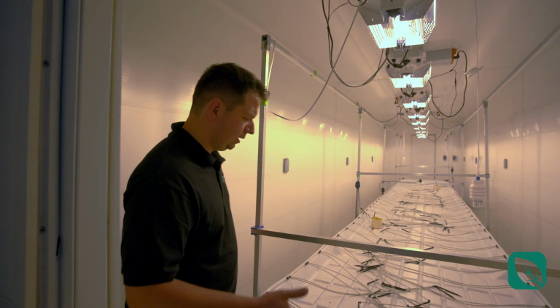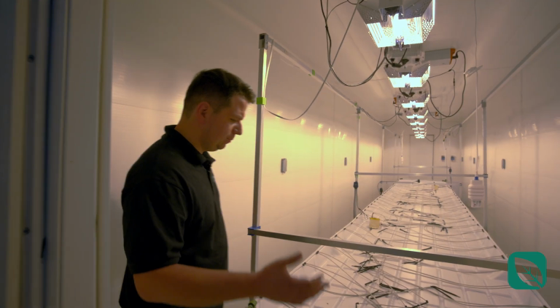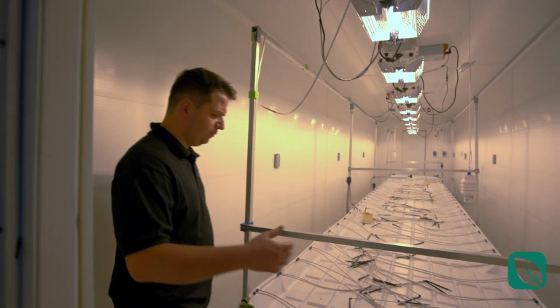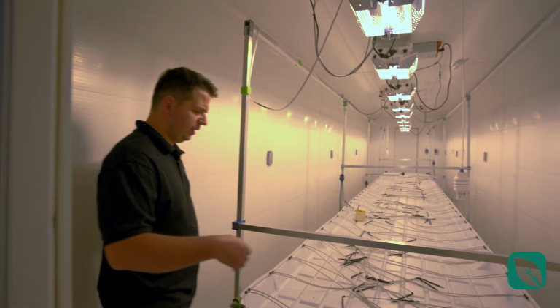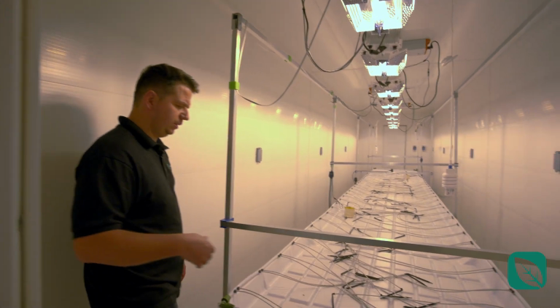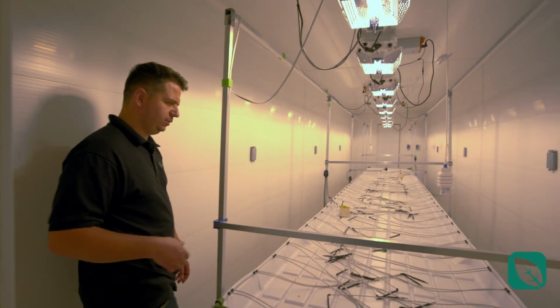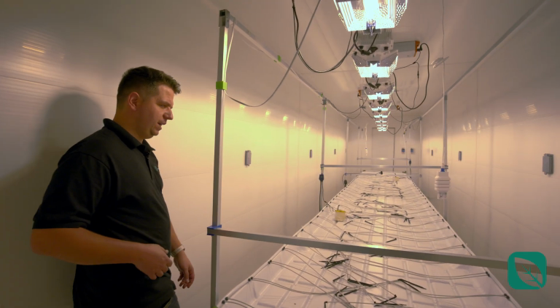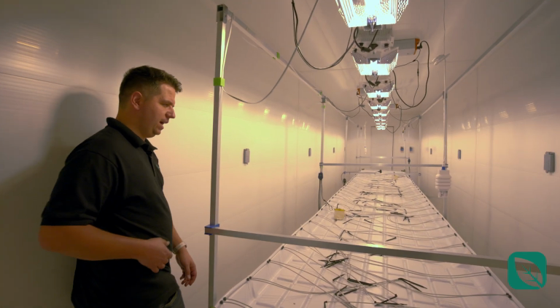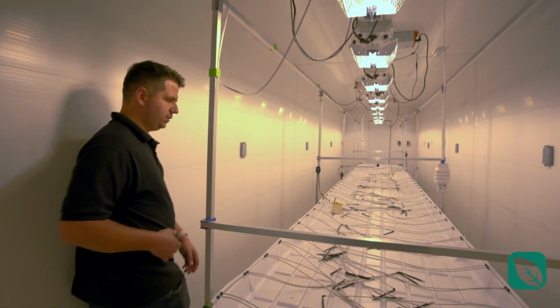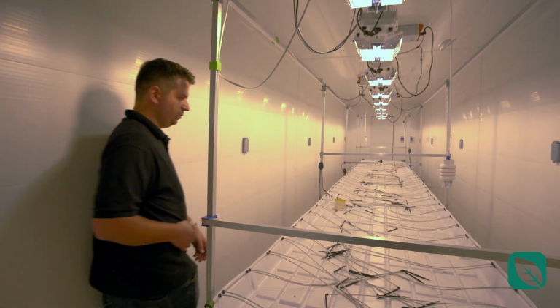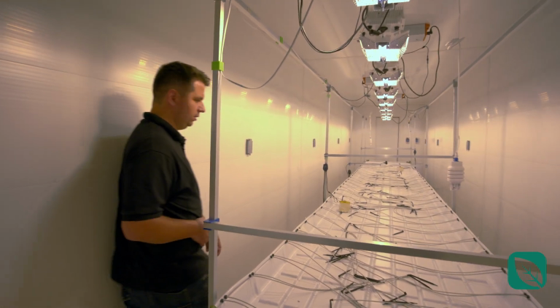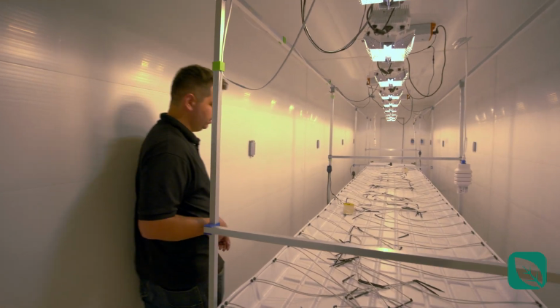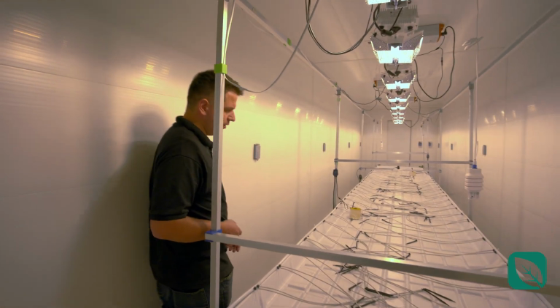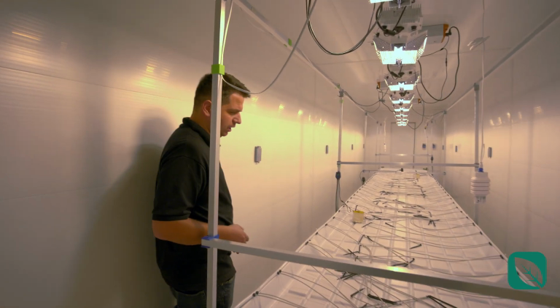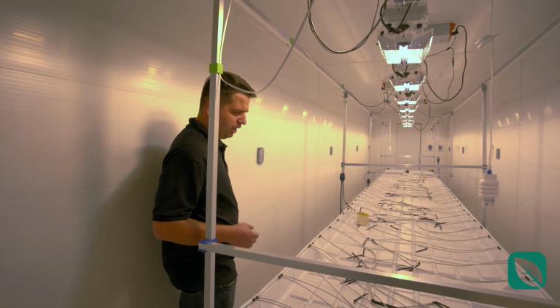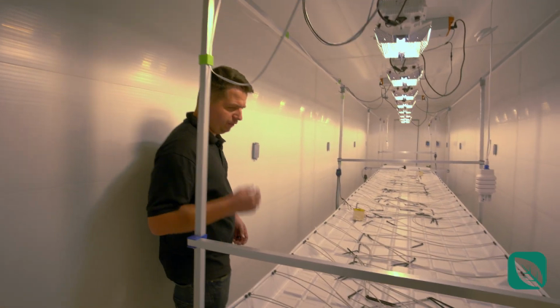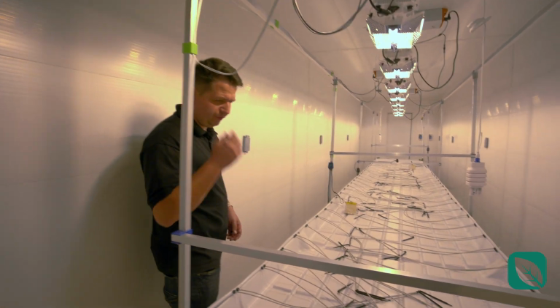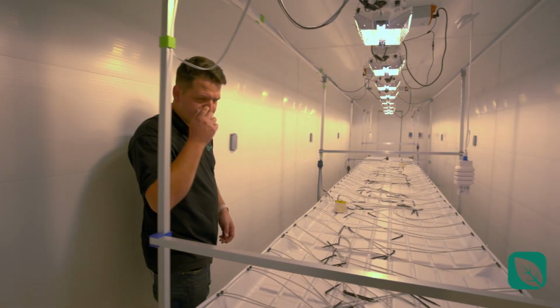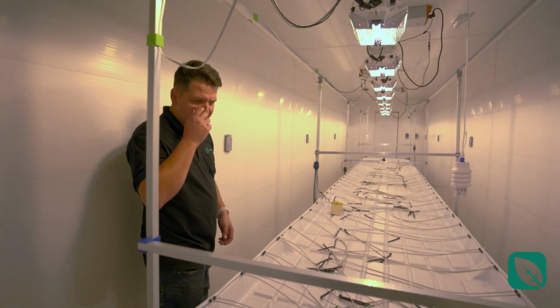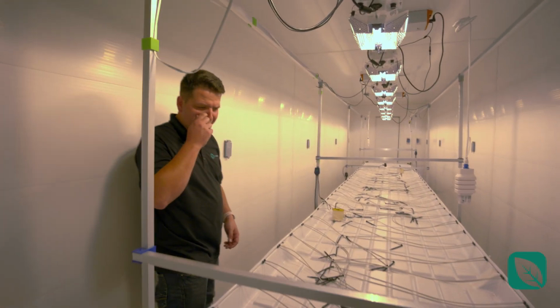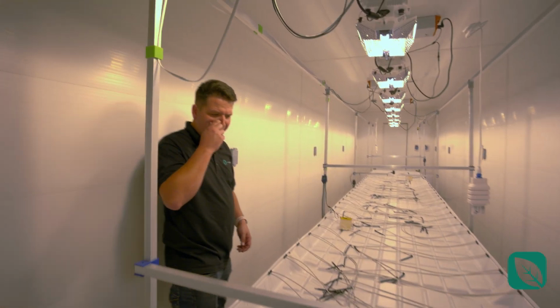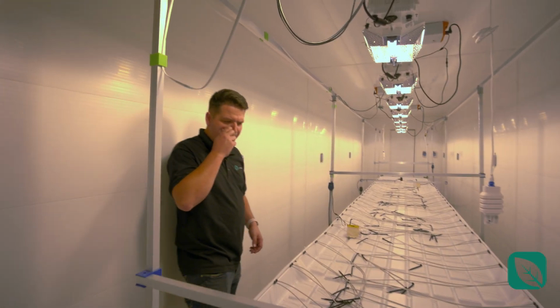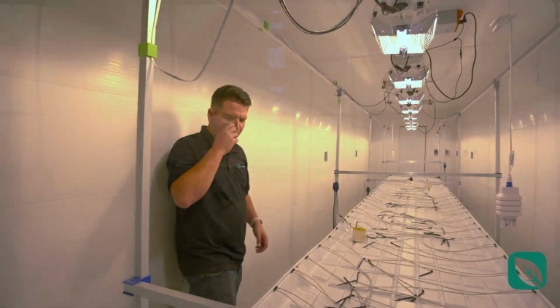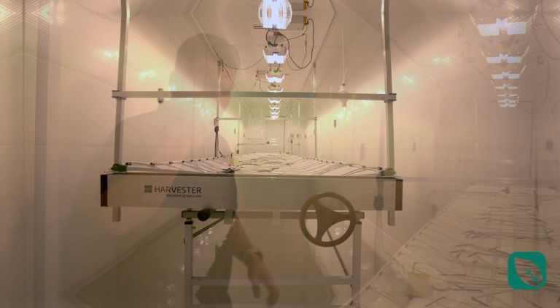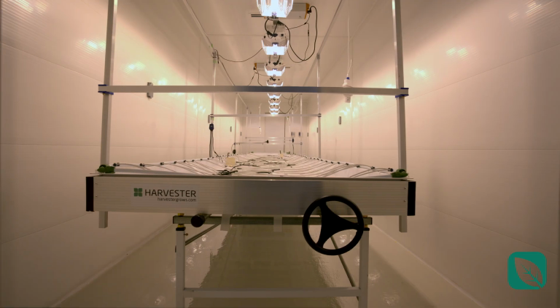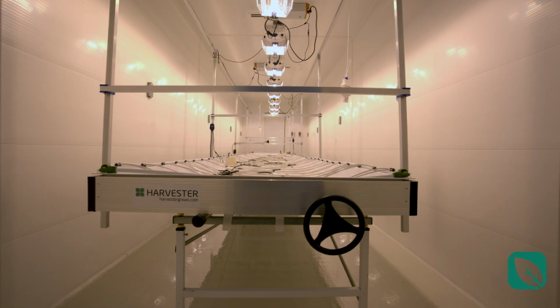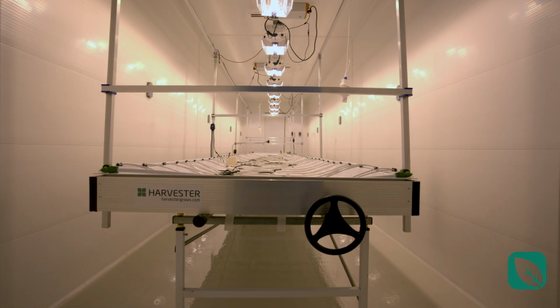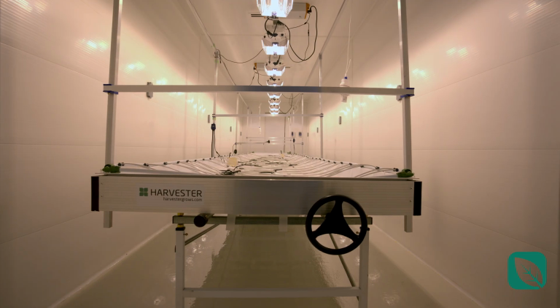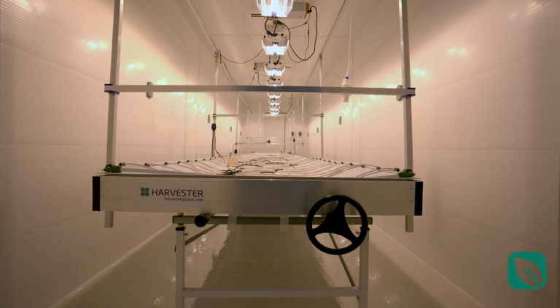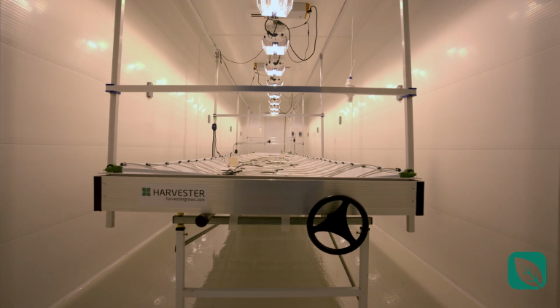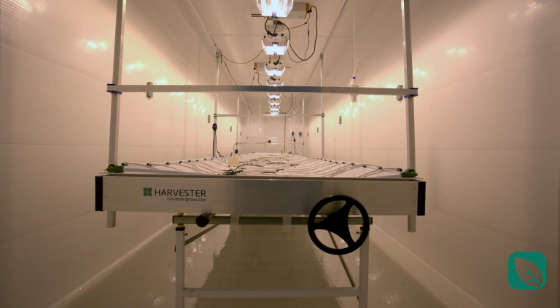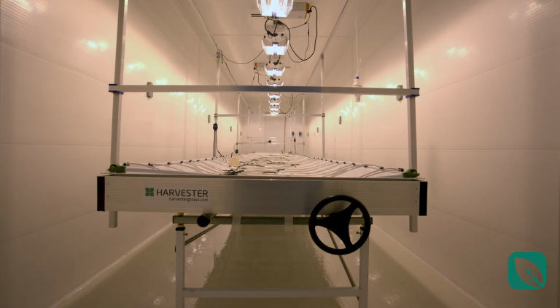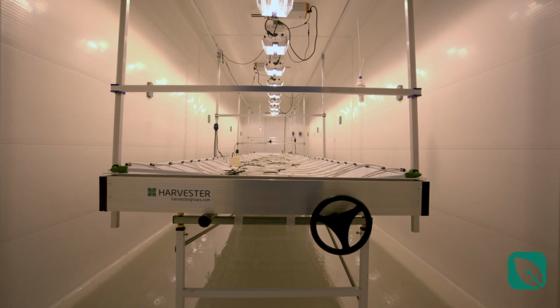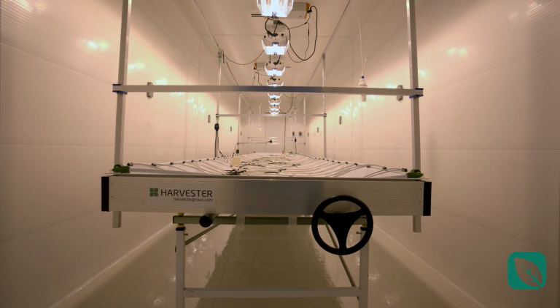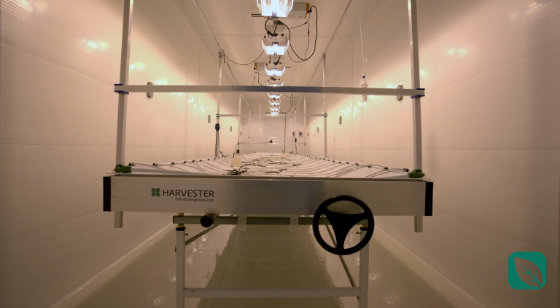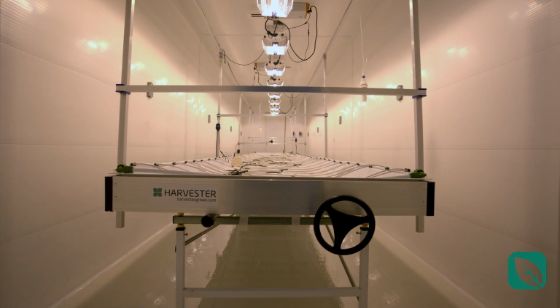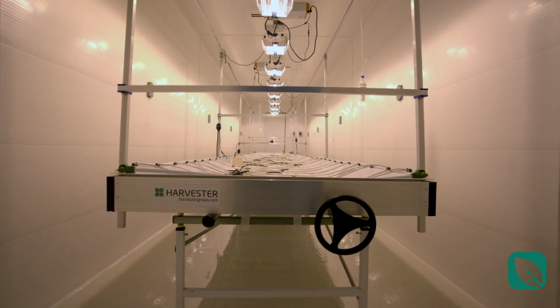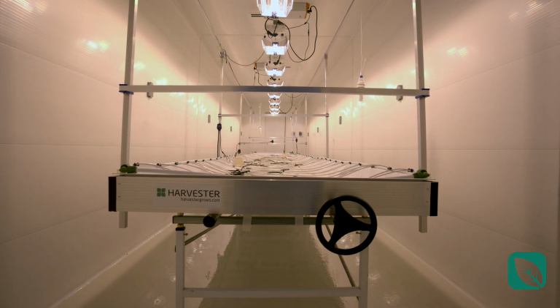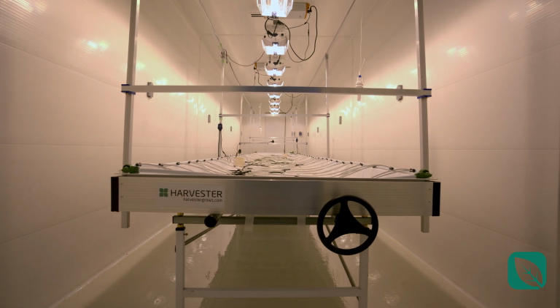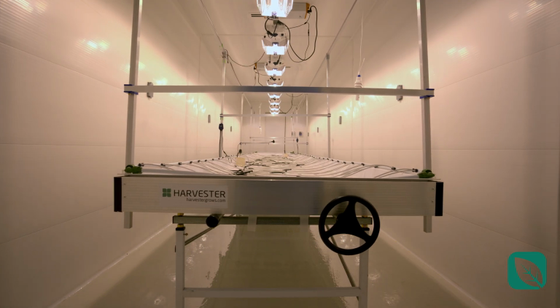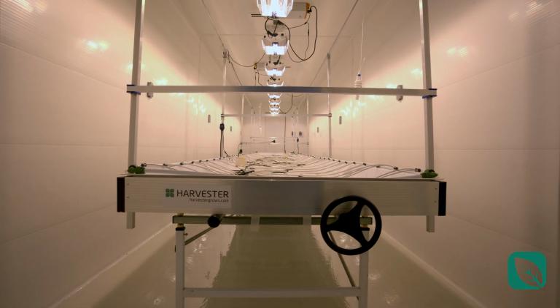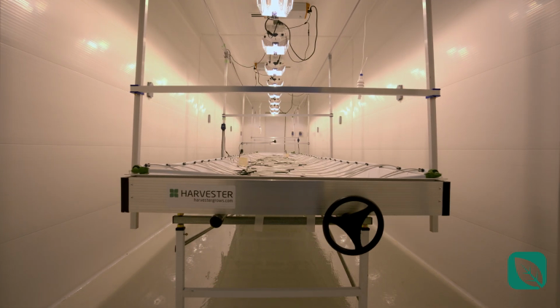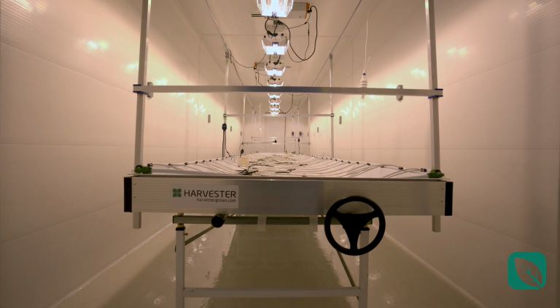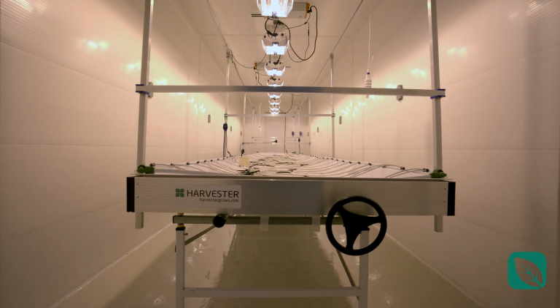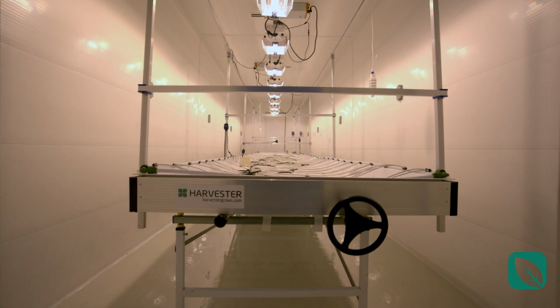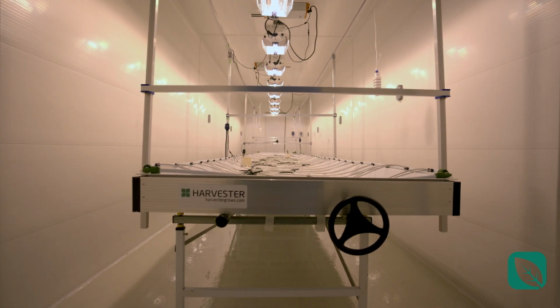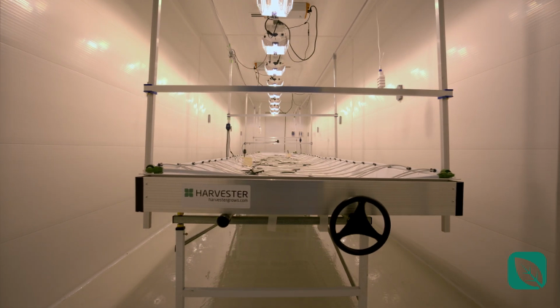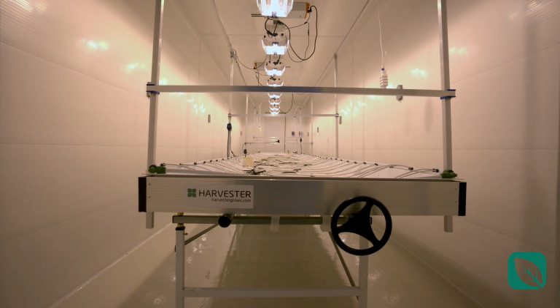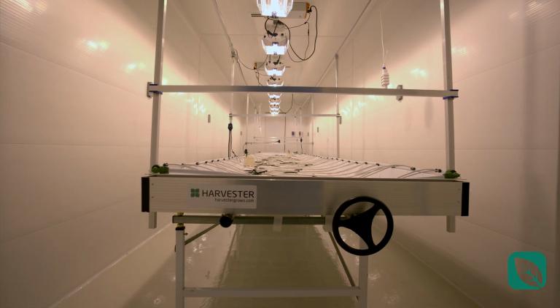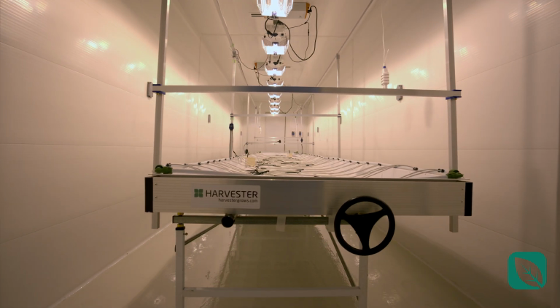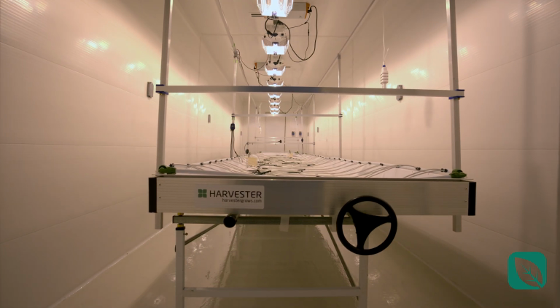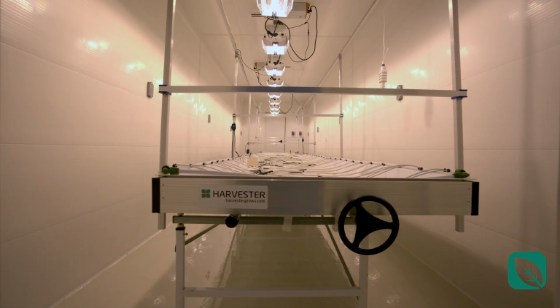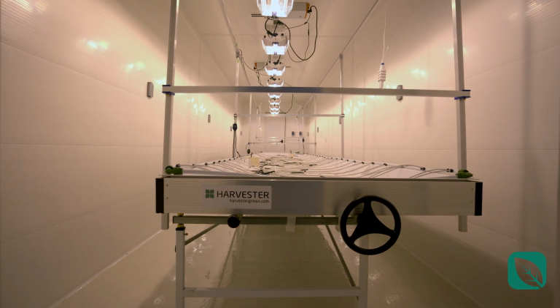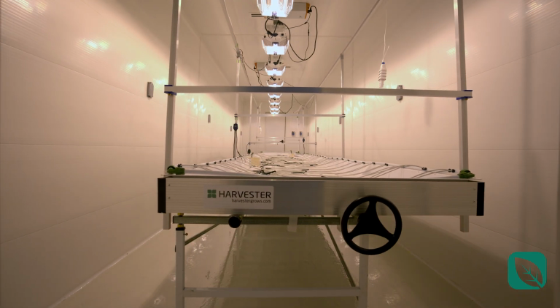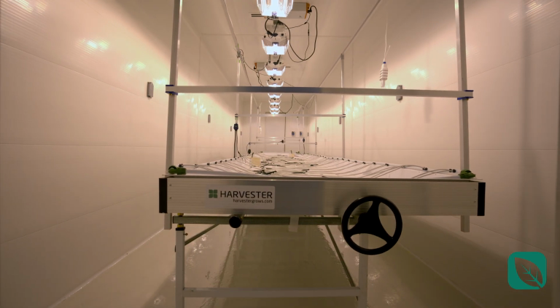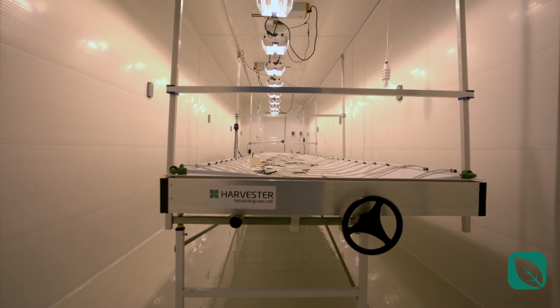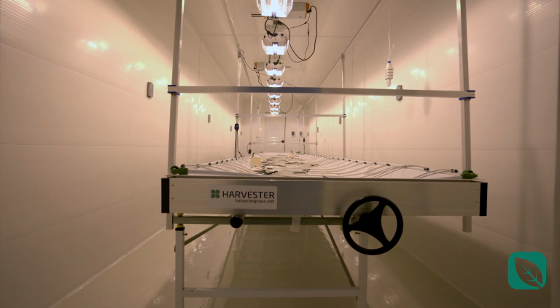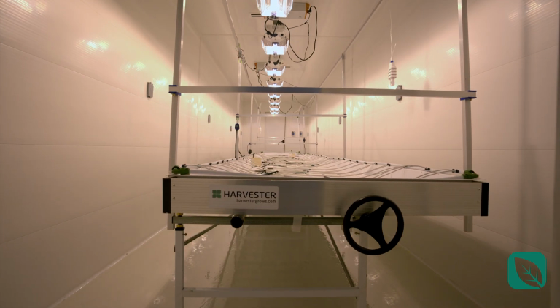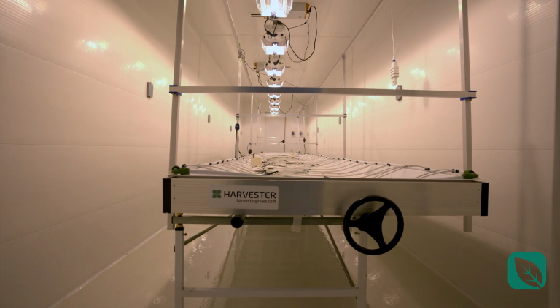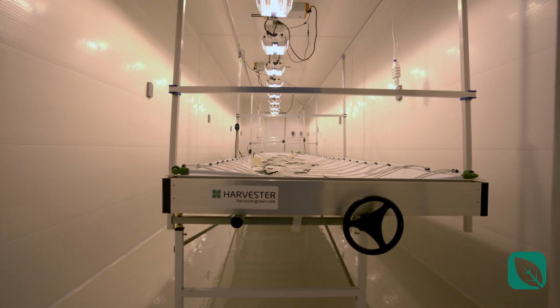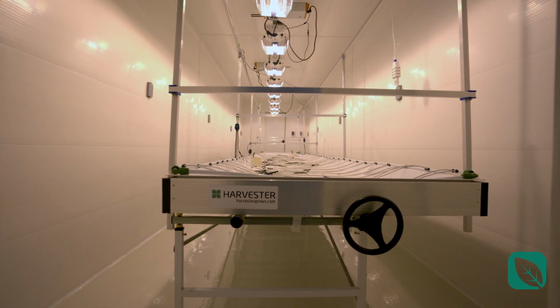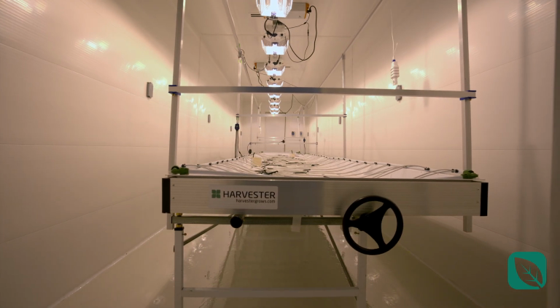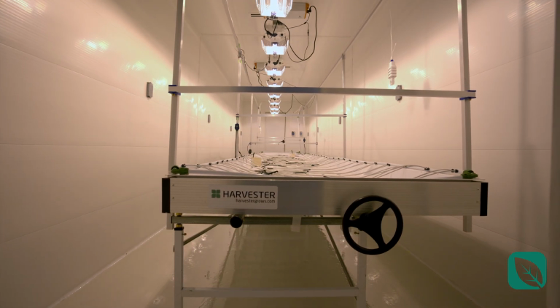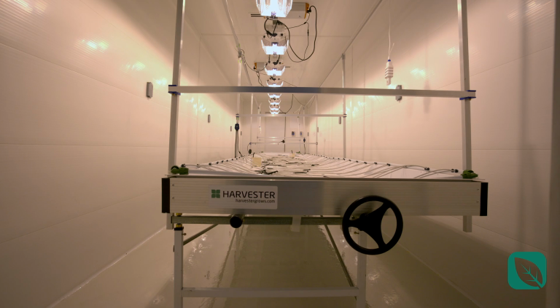Moving on to the actual features of the table, you've got a rolling table that goes from left to right, so there's plenty of space for you and your workers to work together.